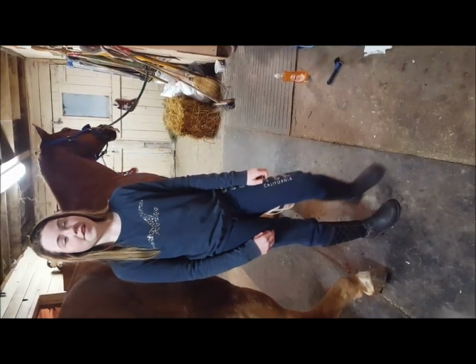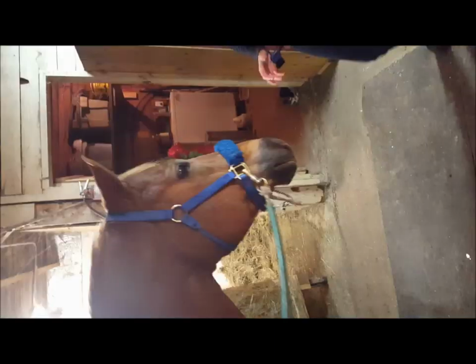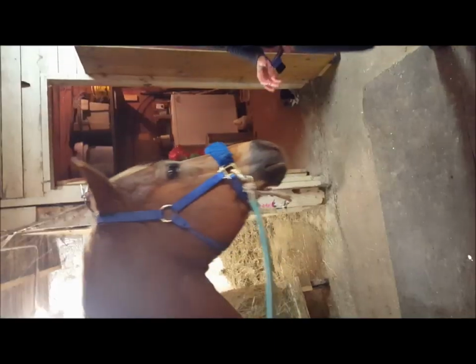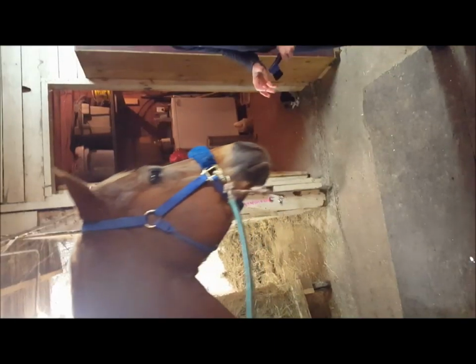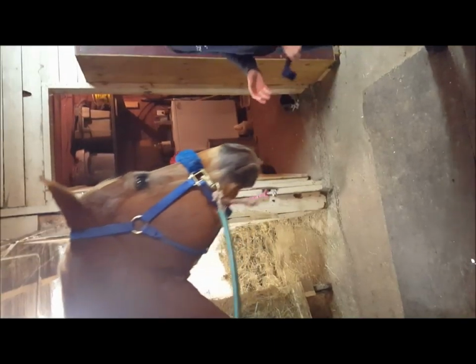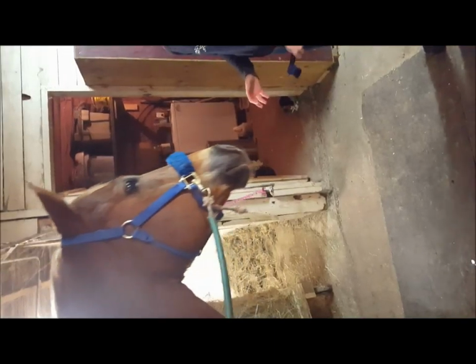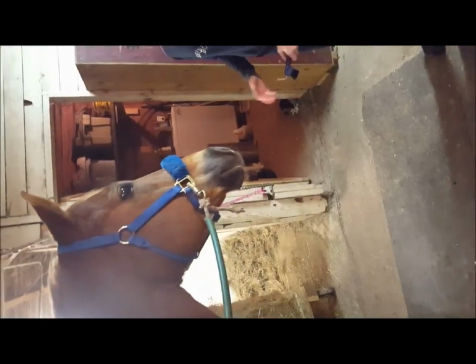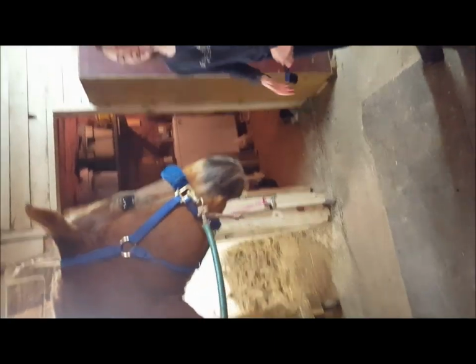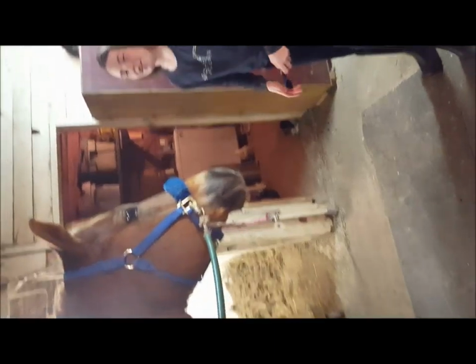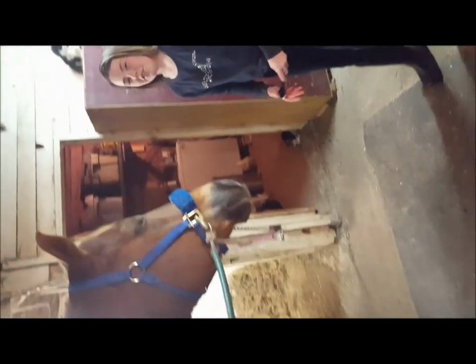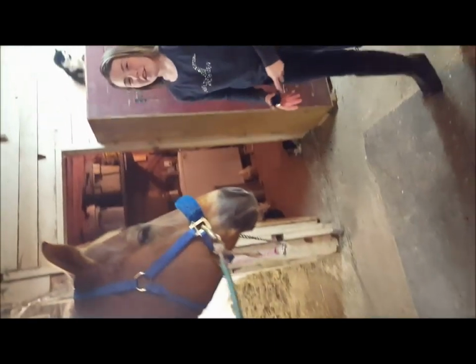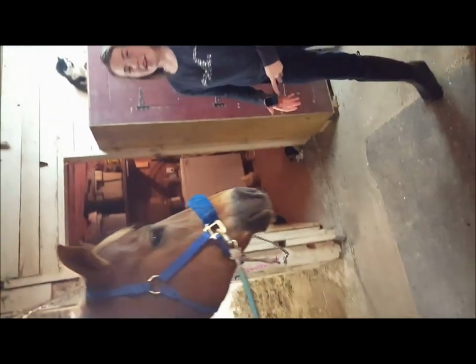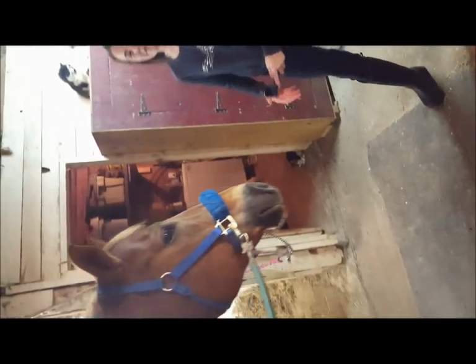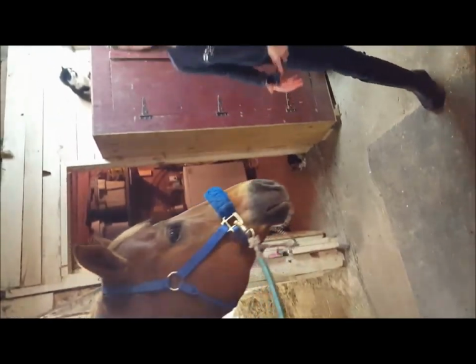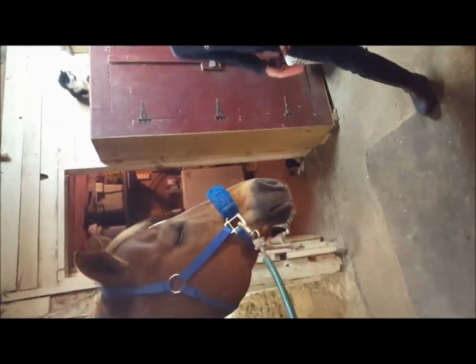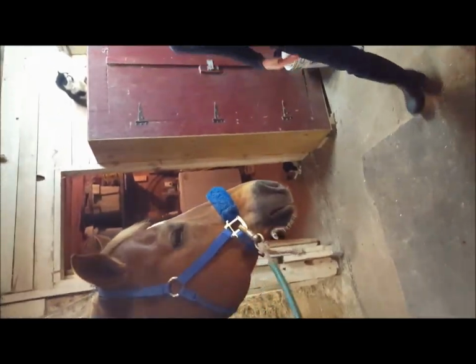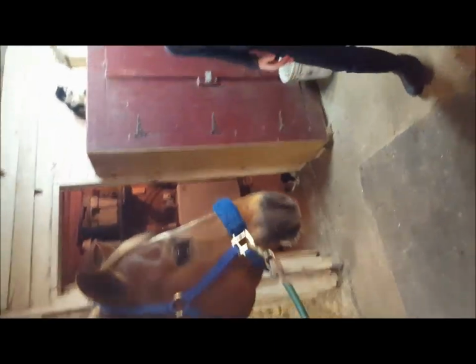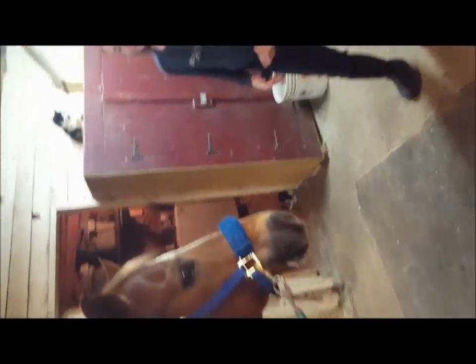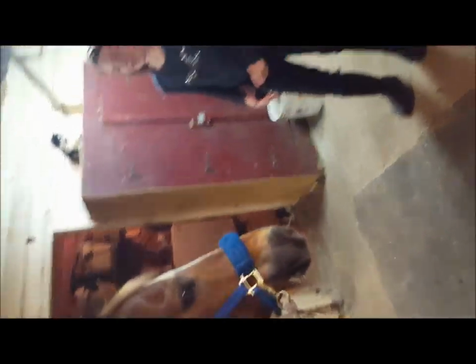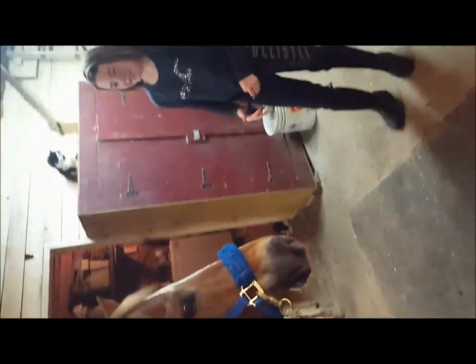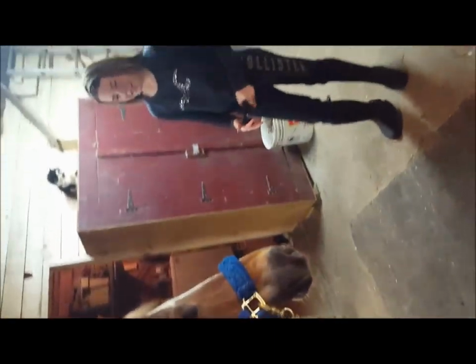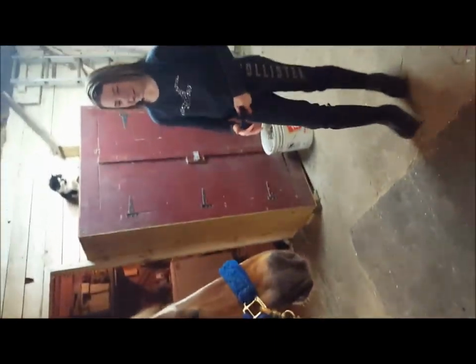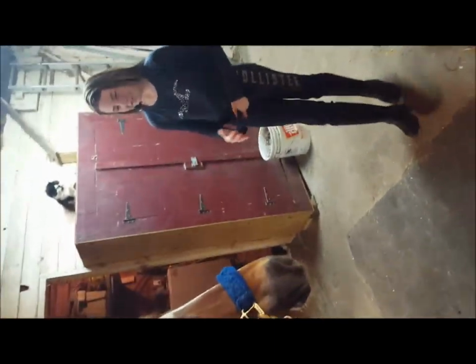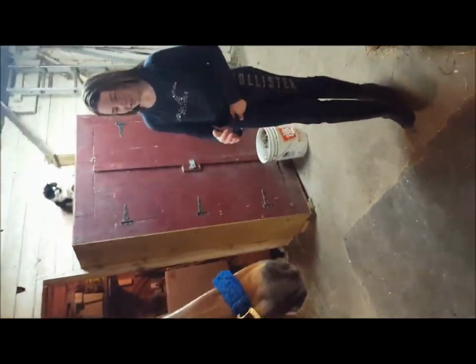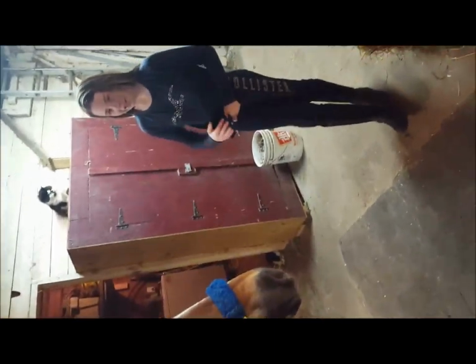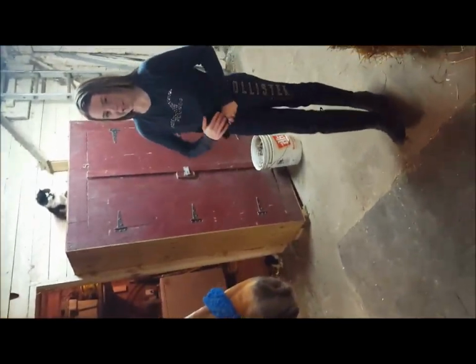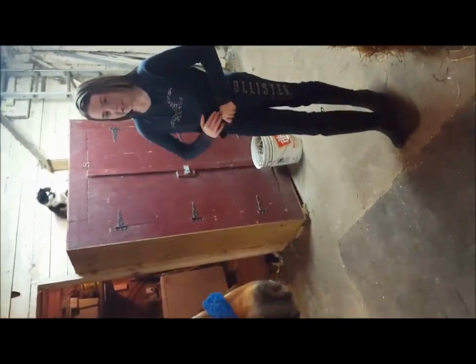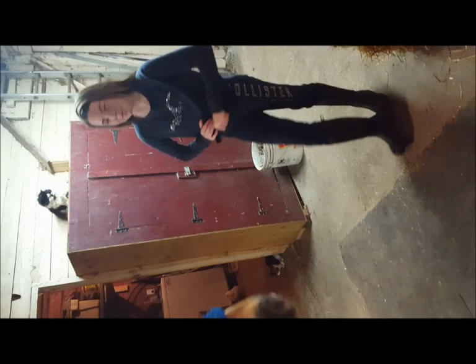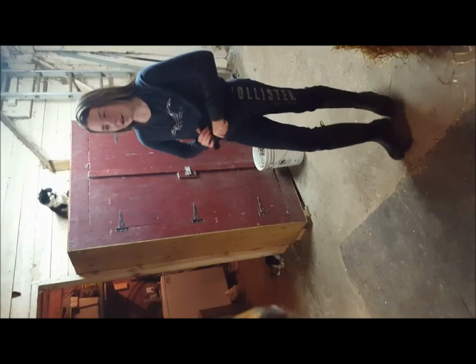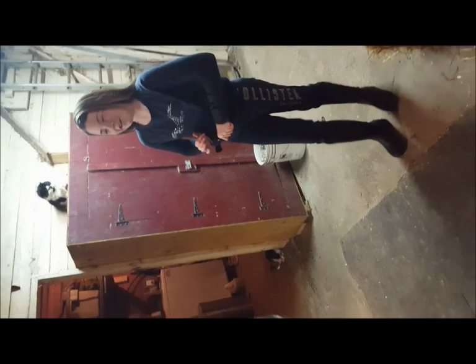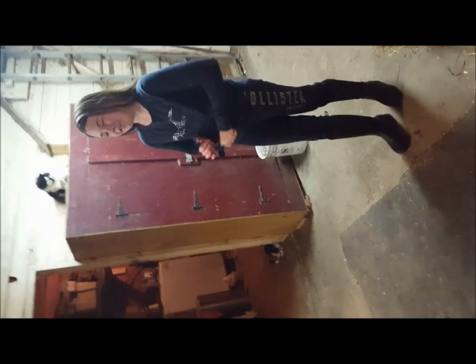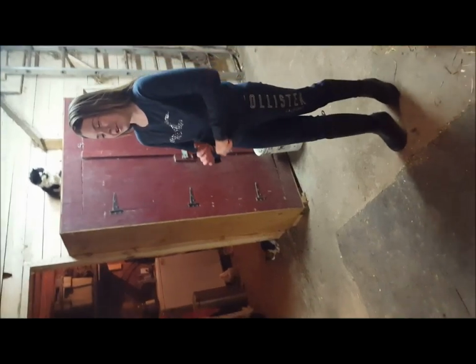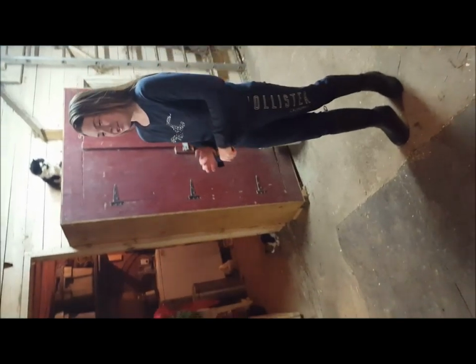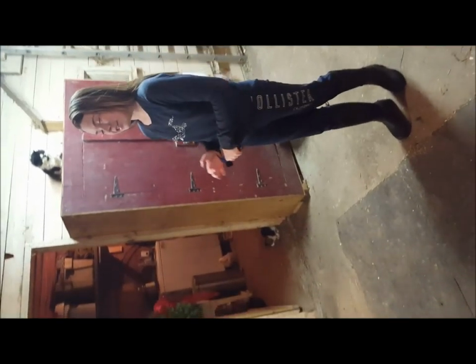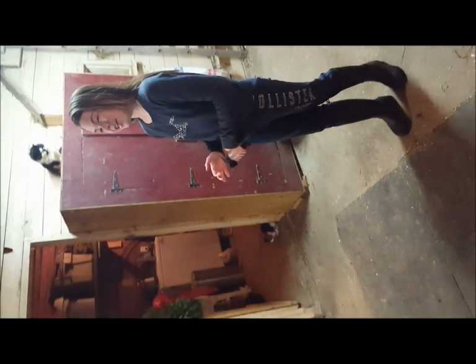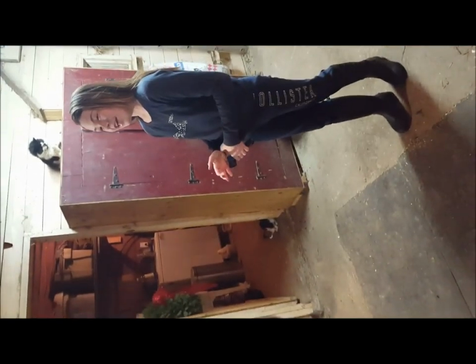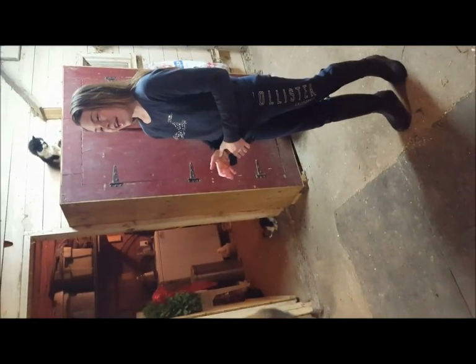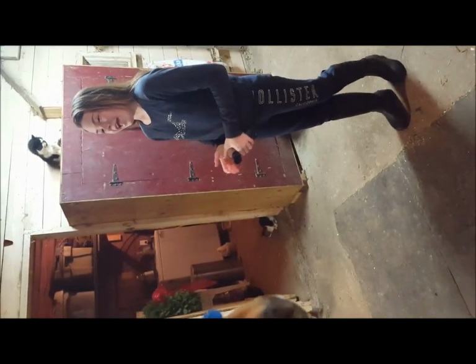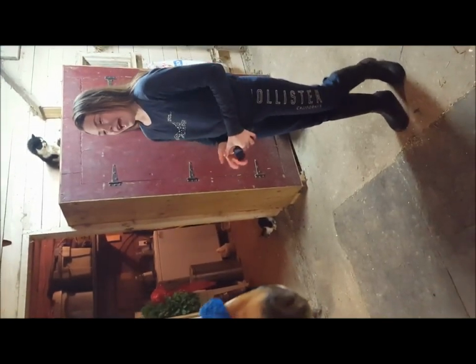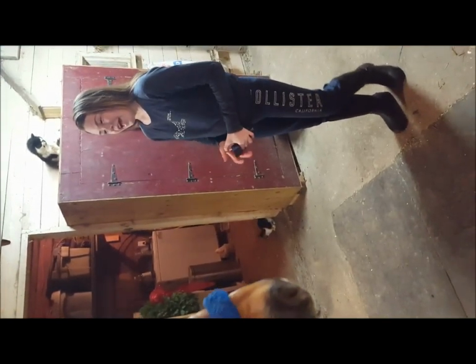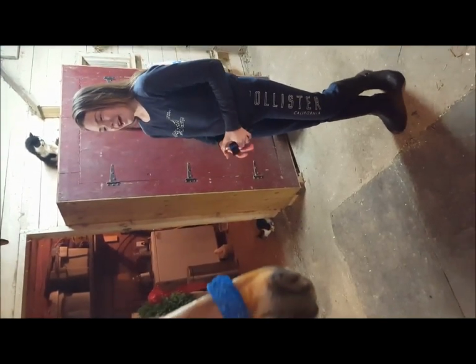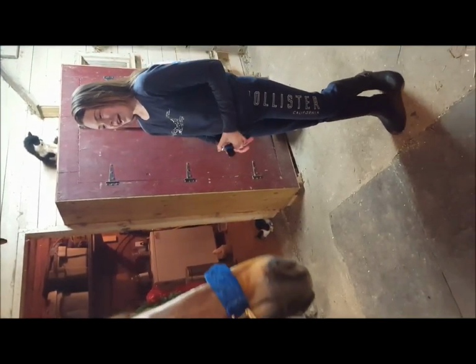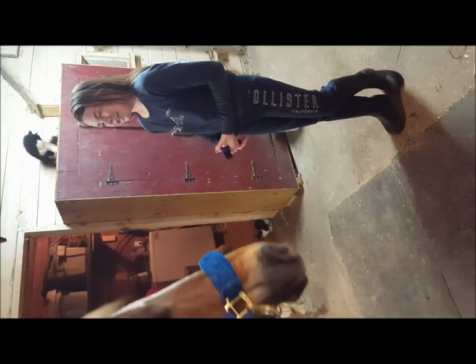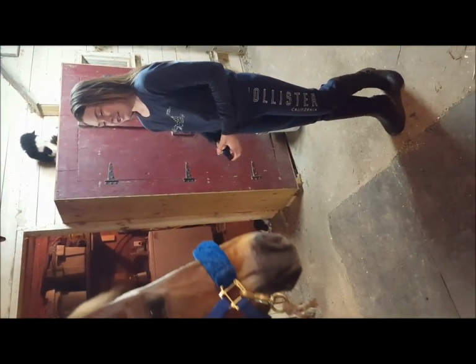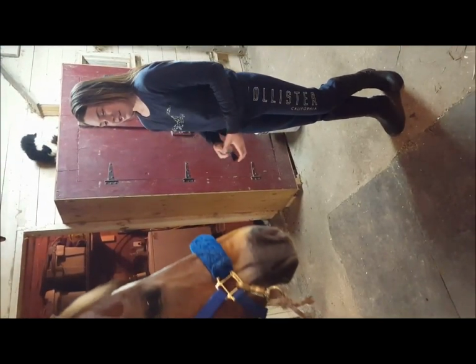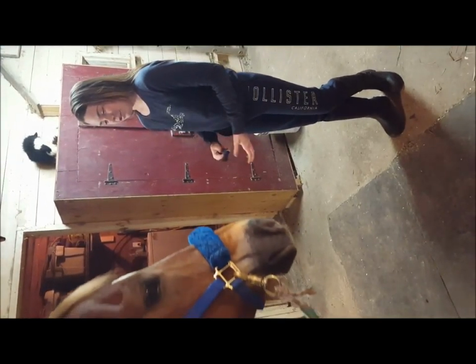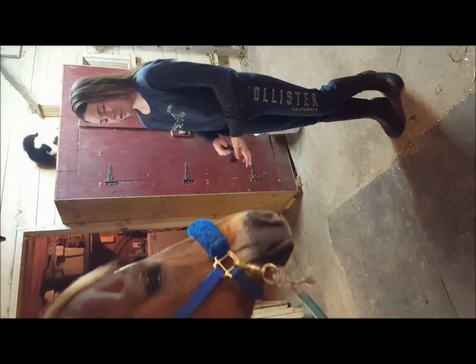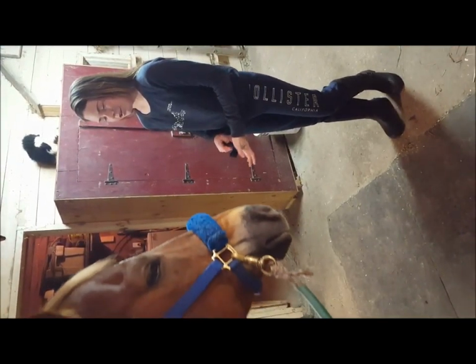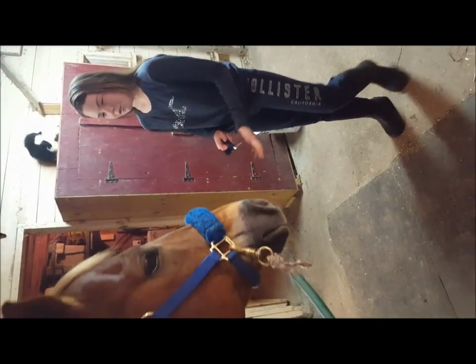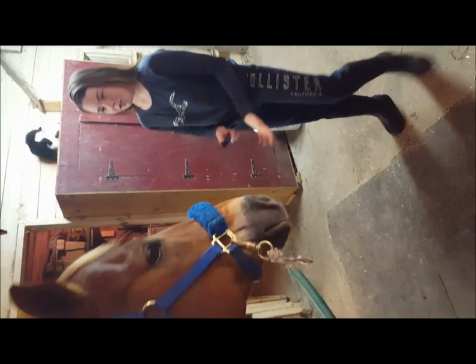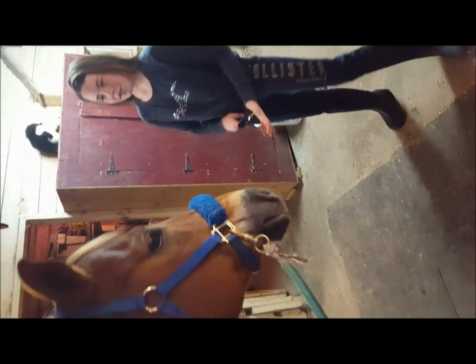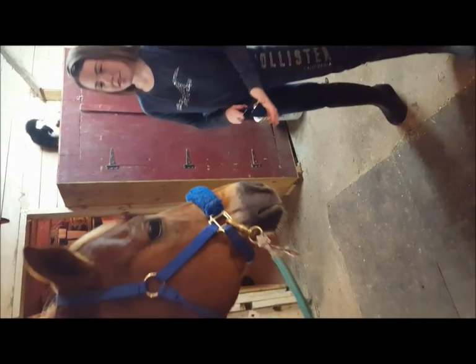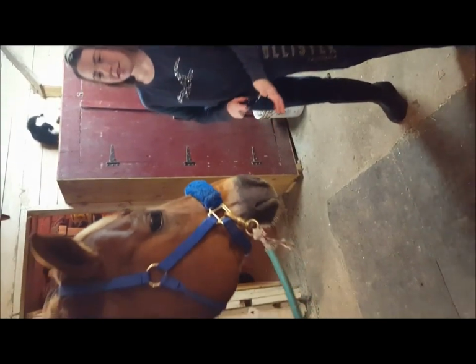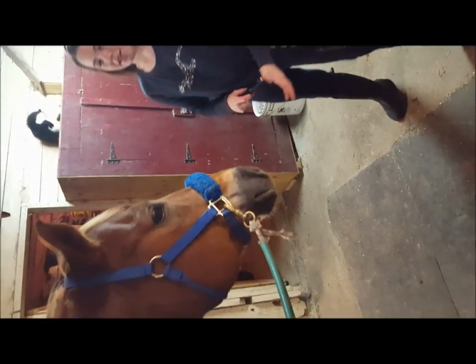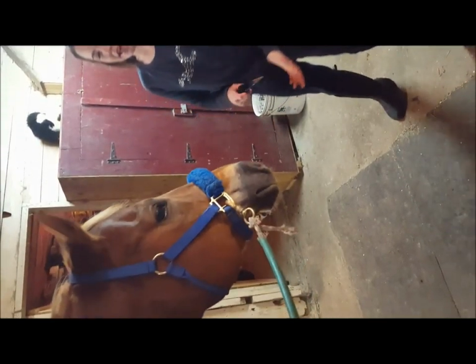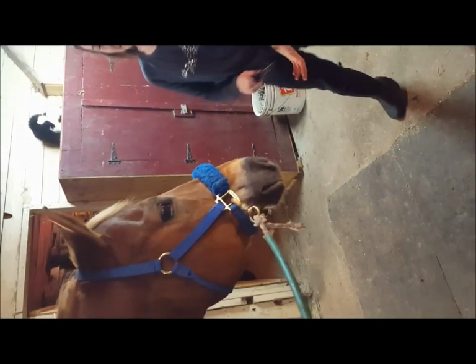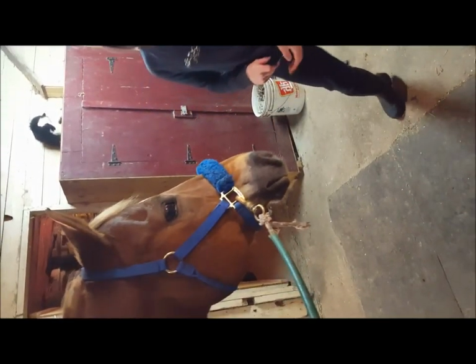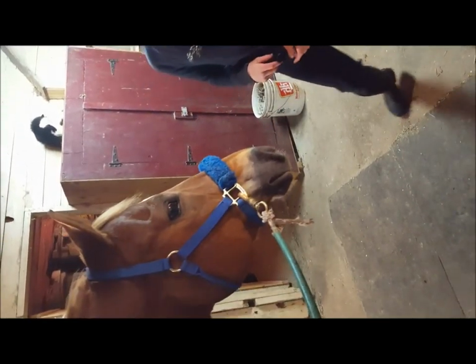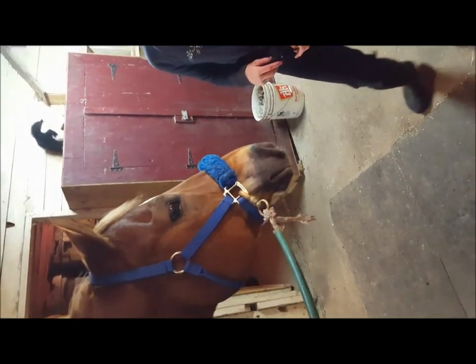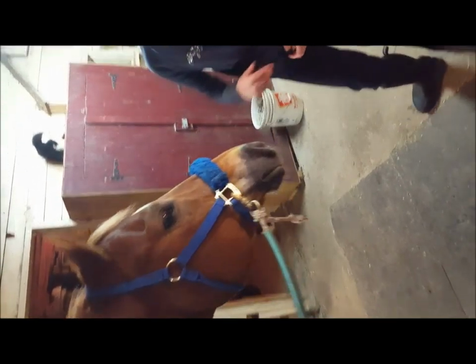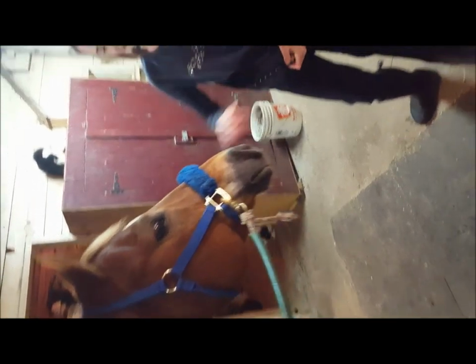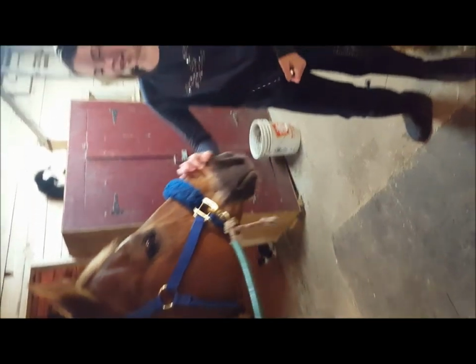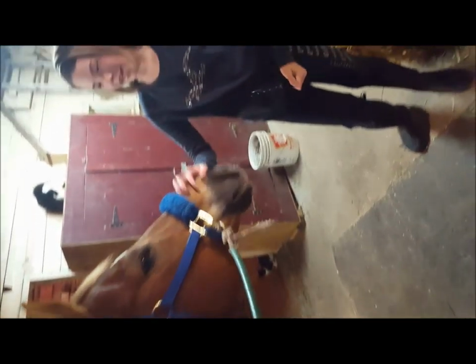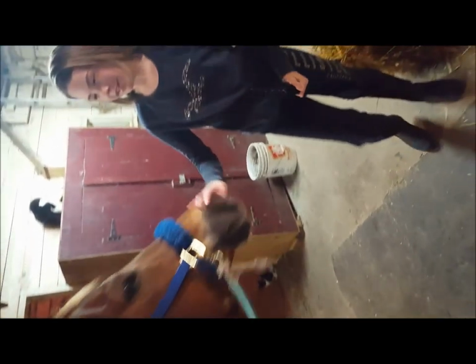So in this video we're going to be using Denver — he's my horse, and he's a quarter horse, and he's 16 hands.